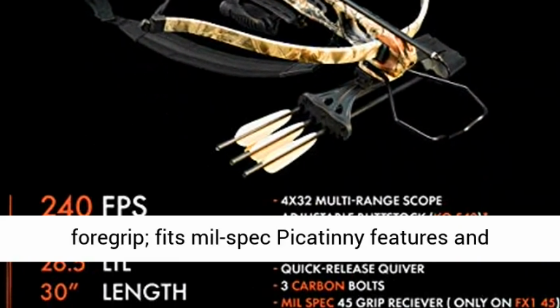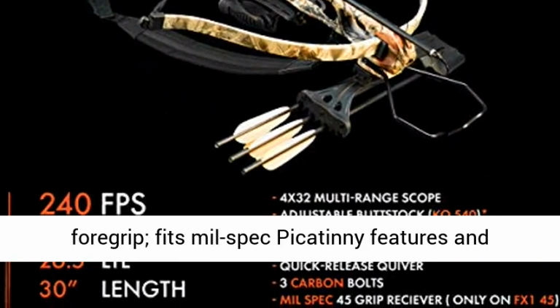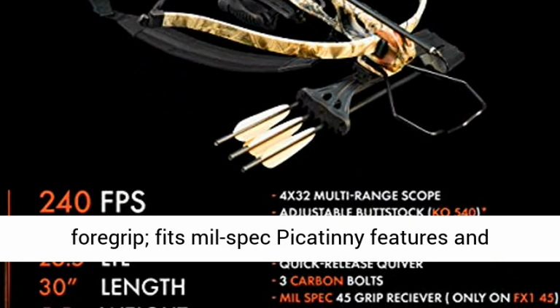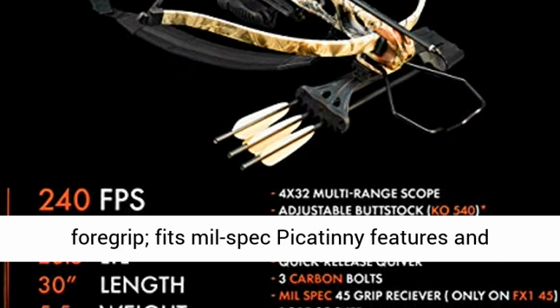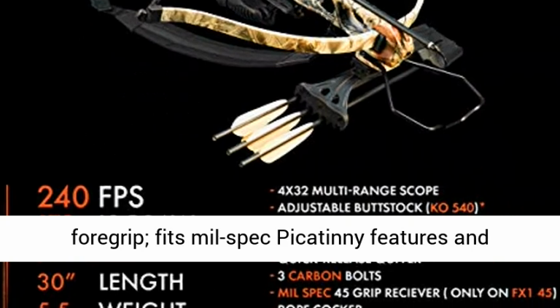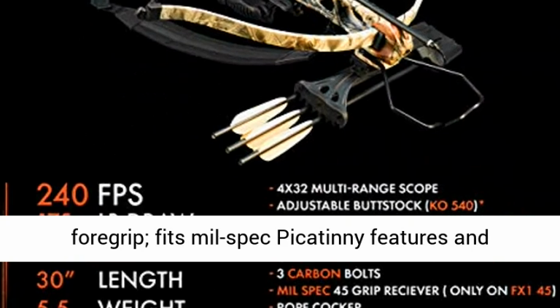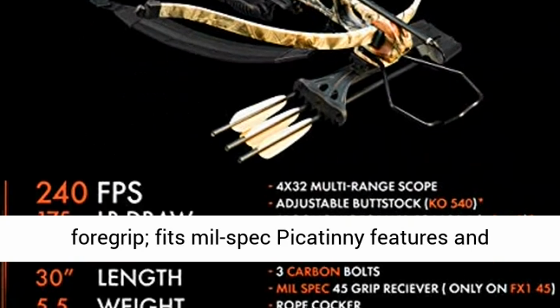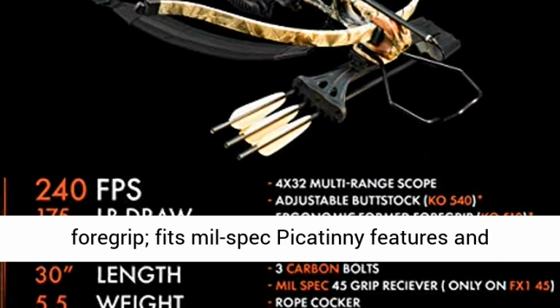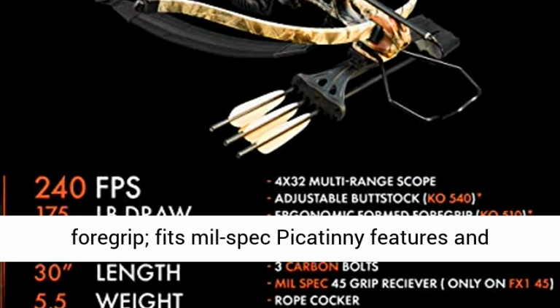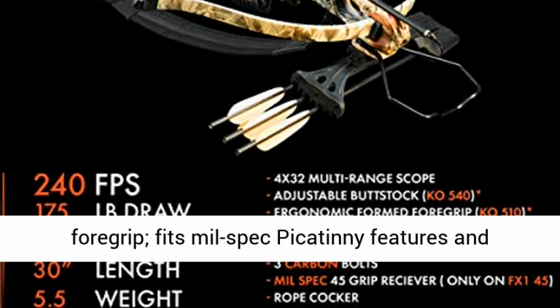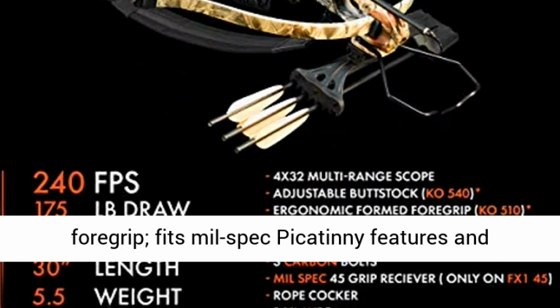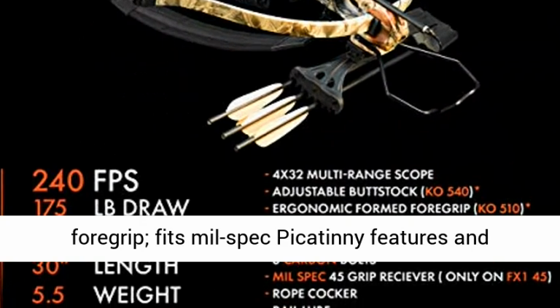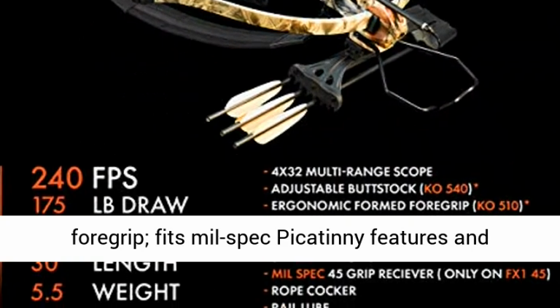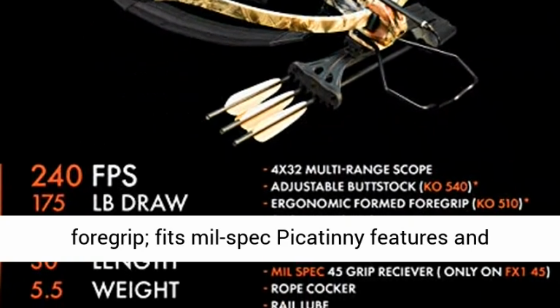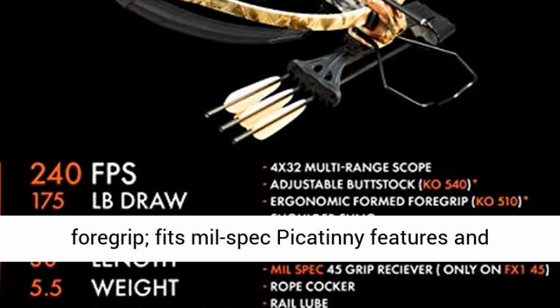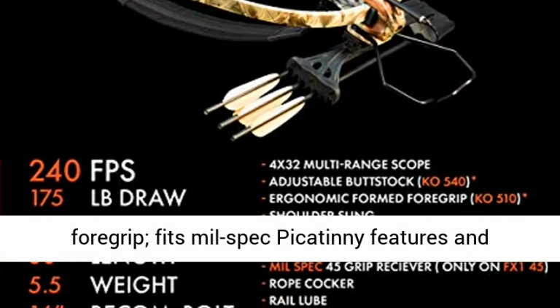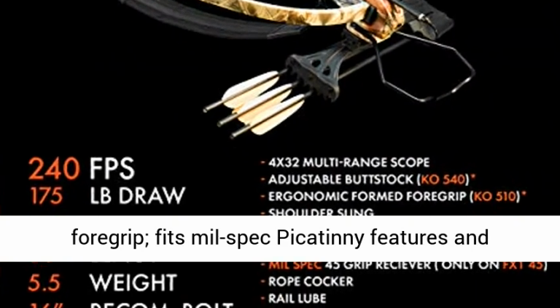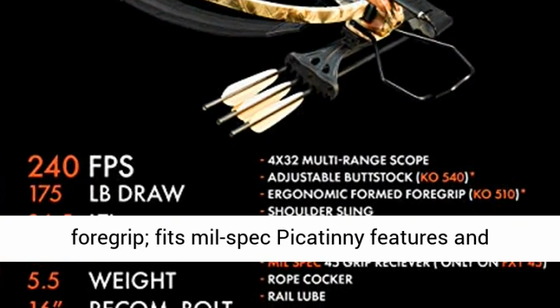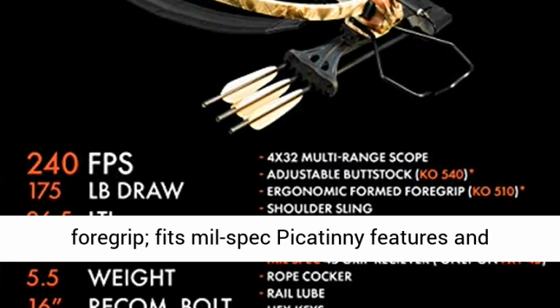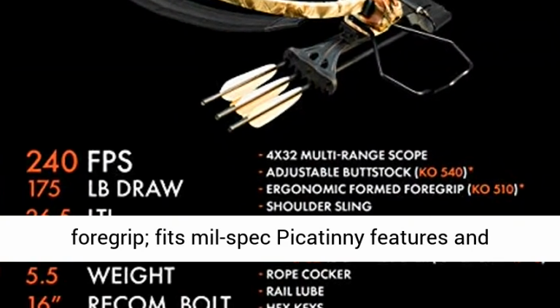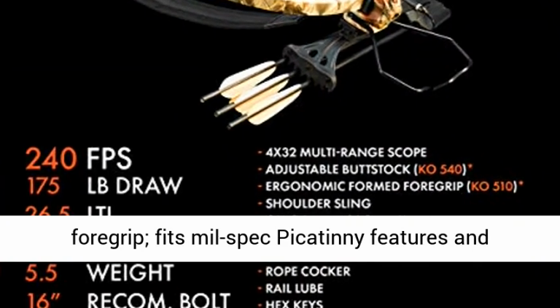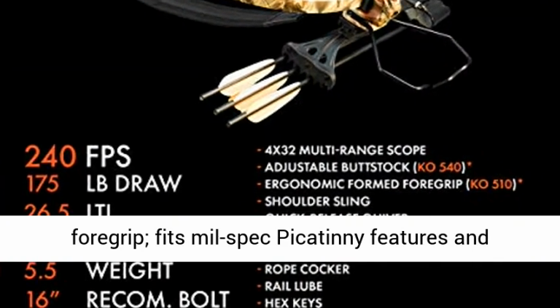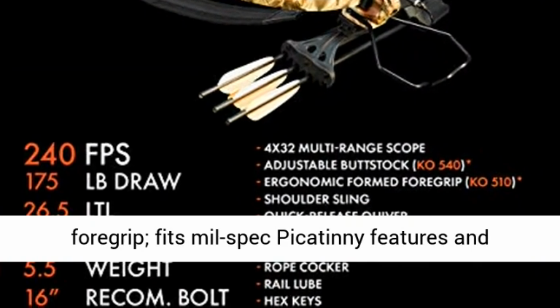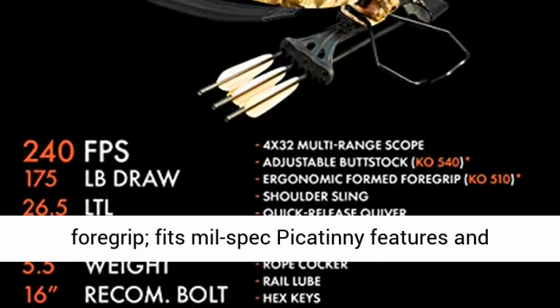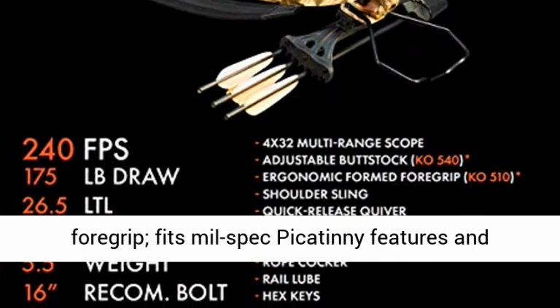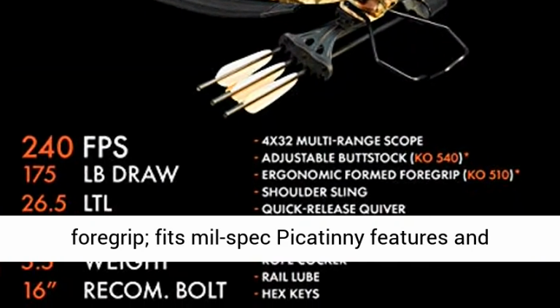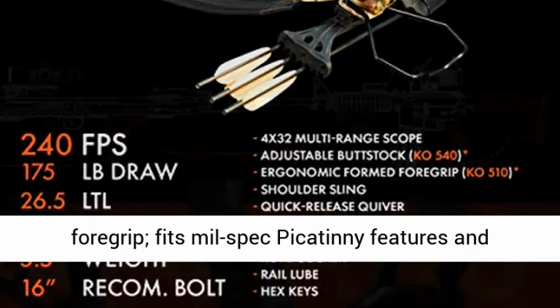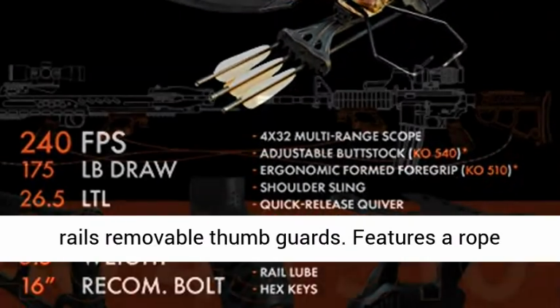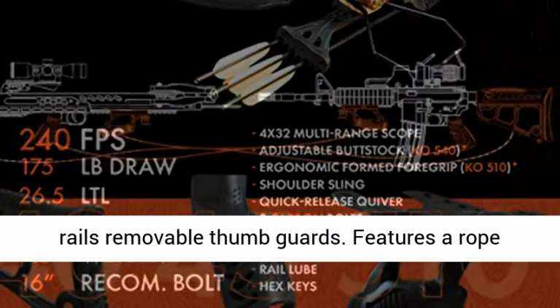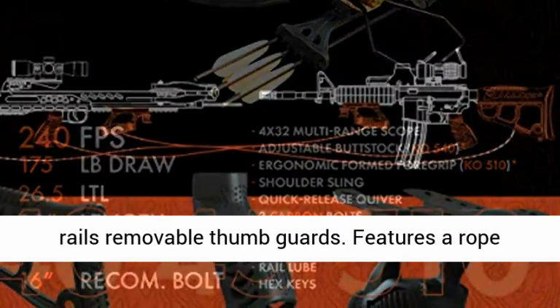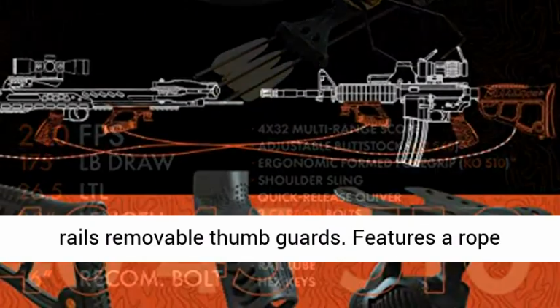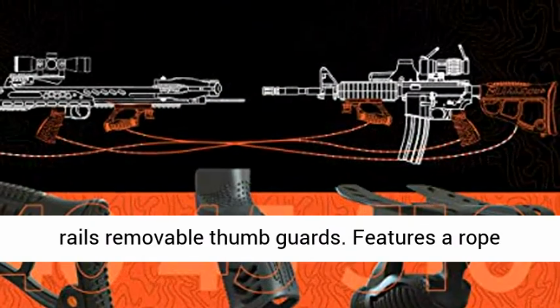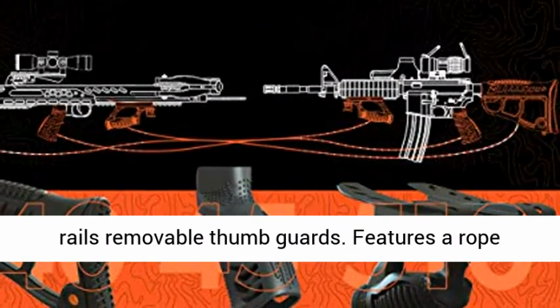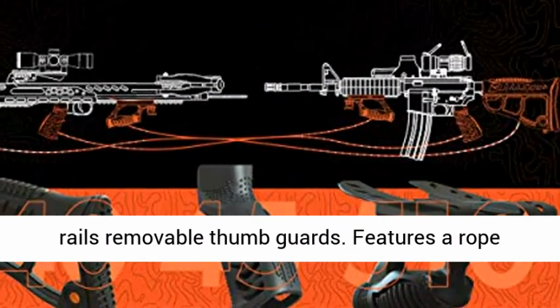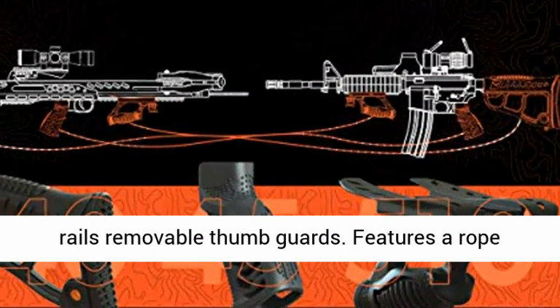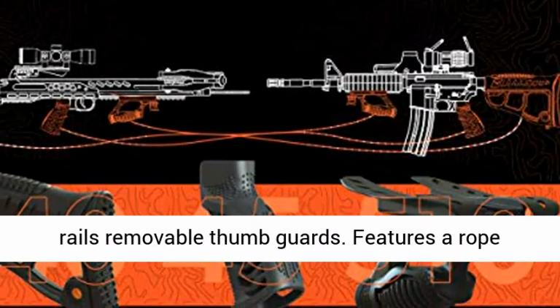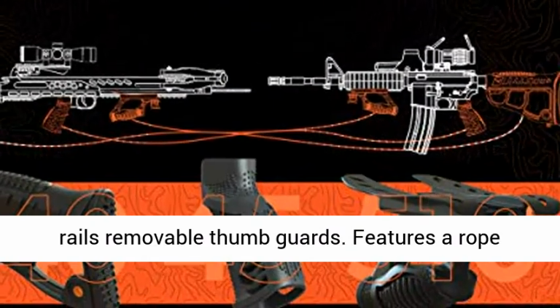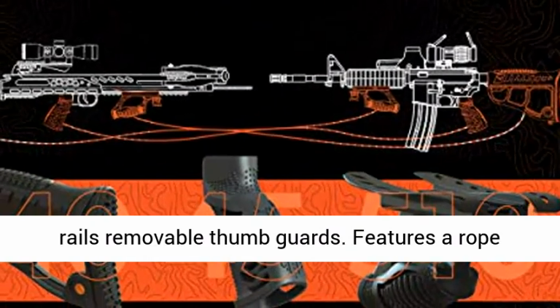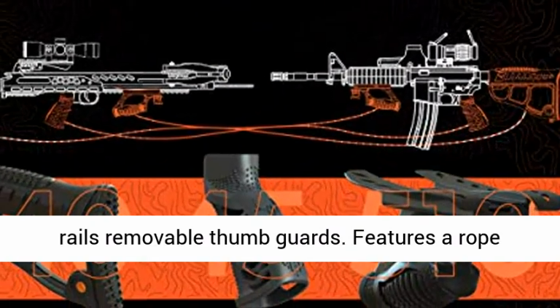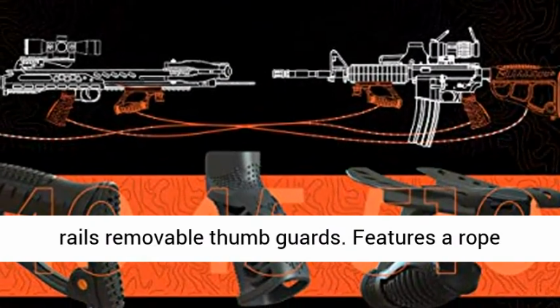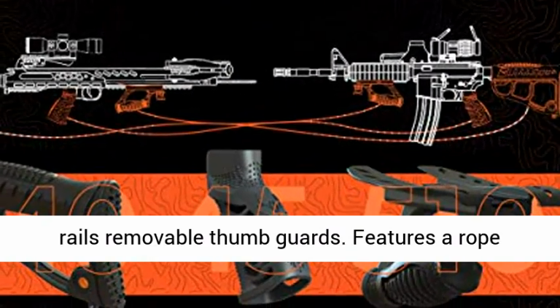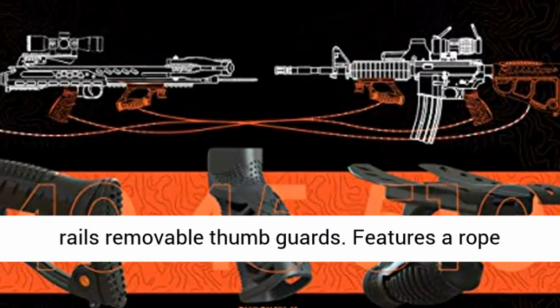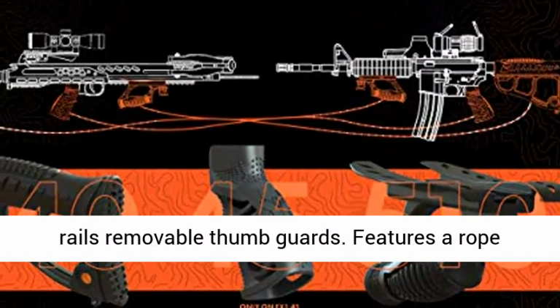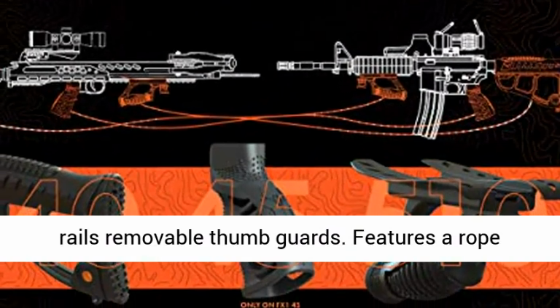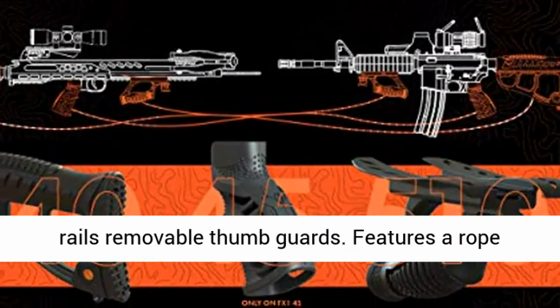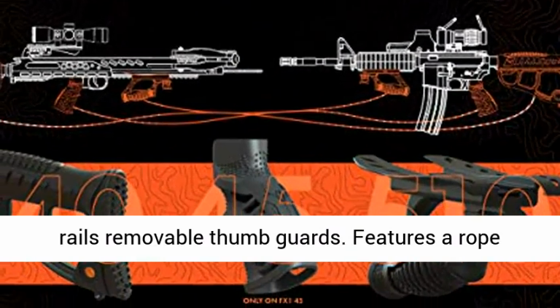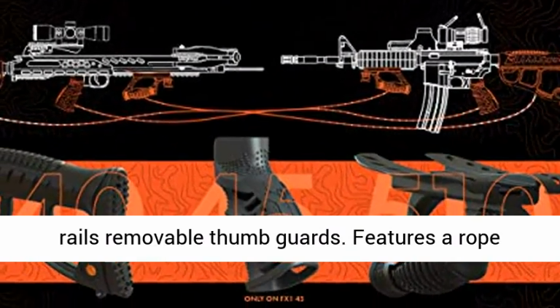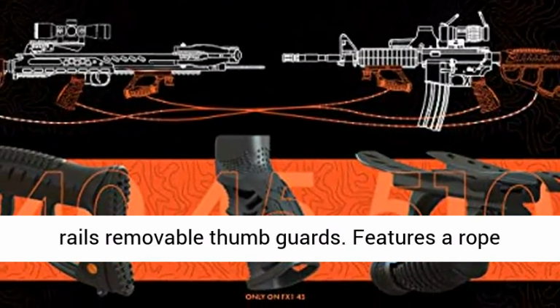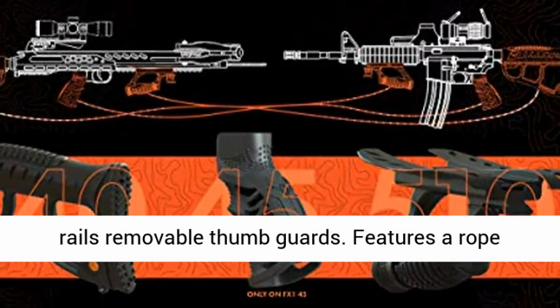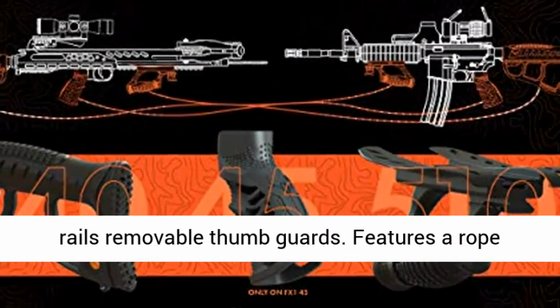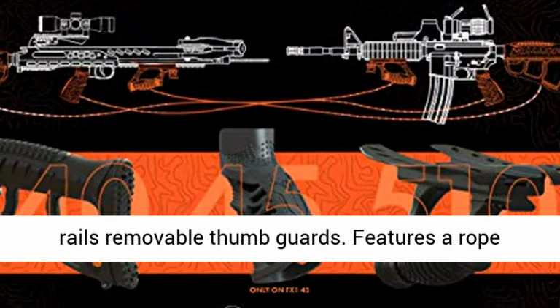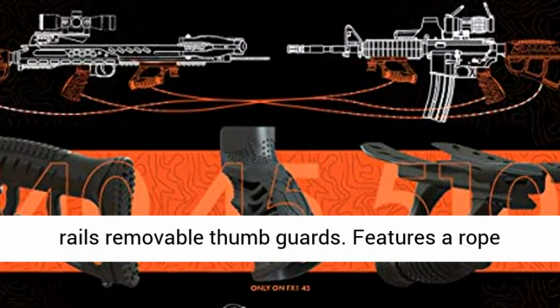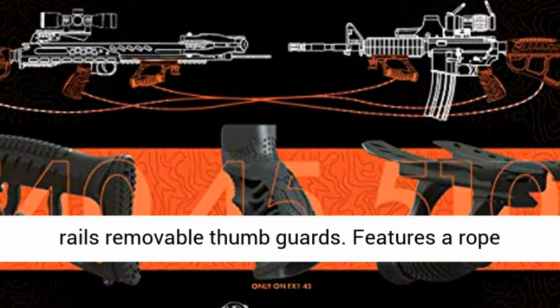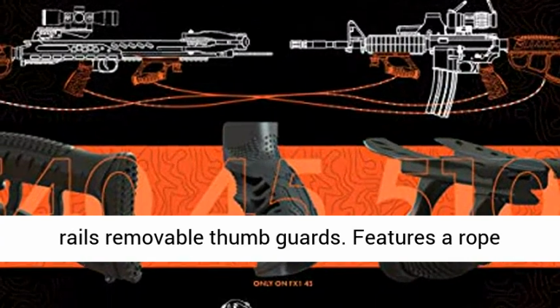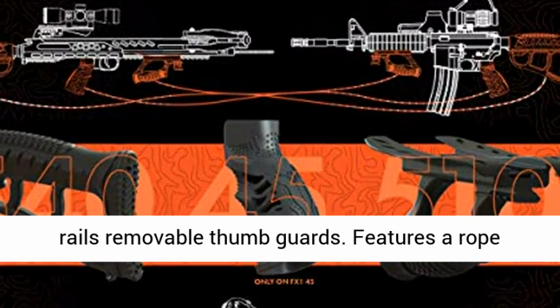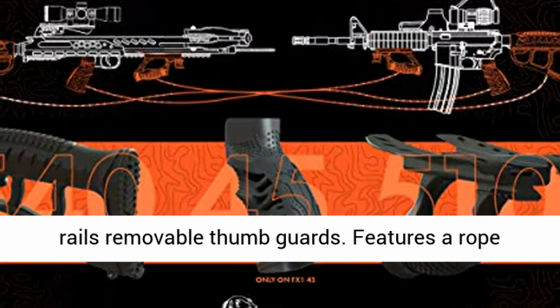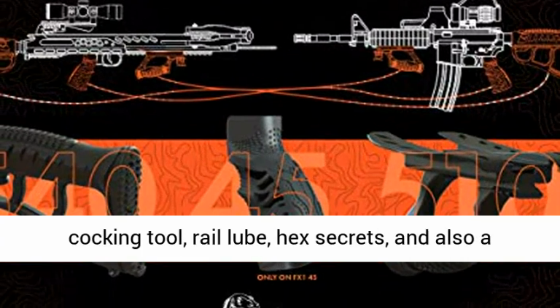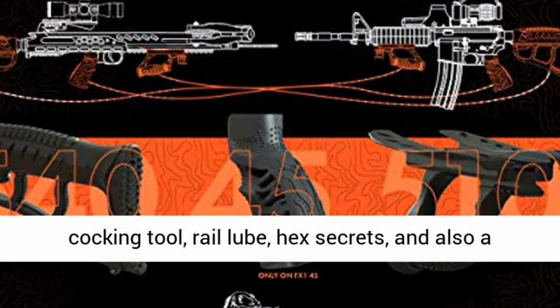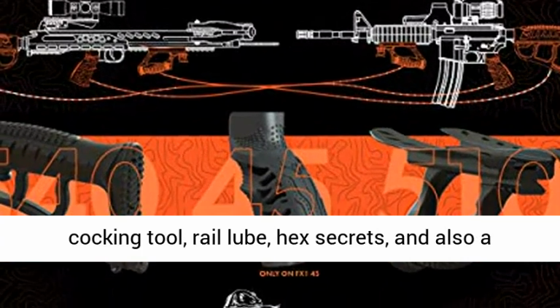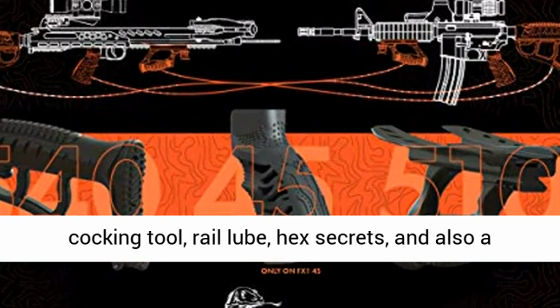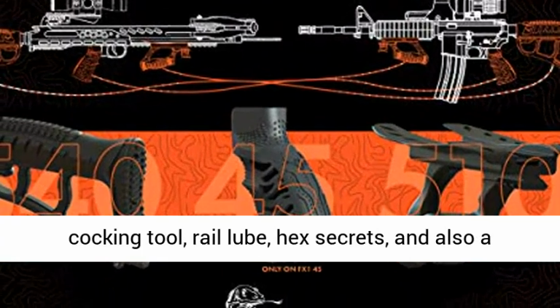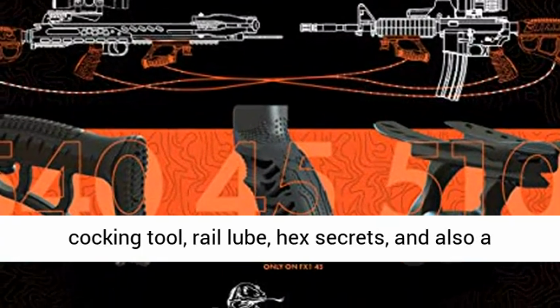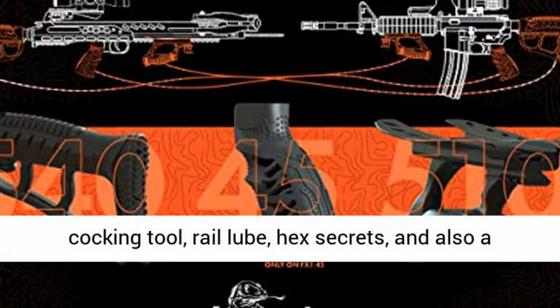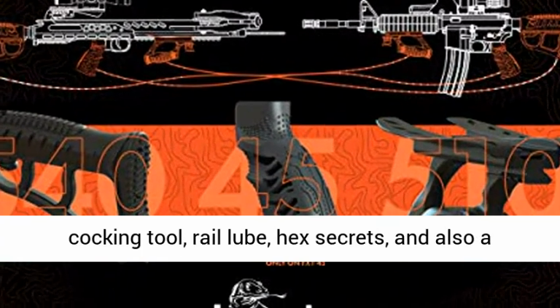Furnished with an ergonomic KO510 foregrip, fits mil-spec Picatinny rails and features removable thumb guards.